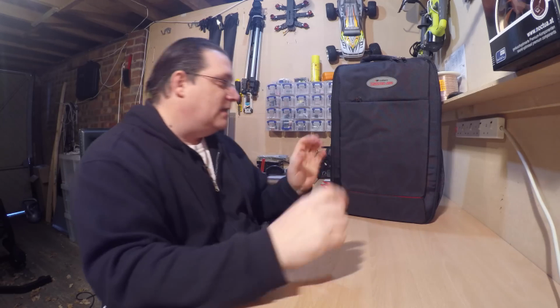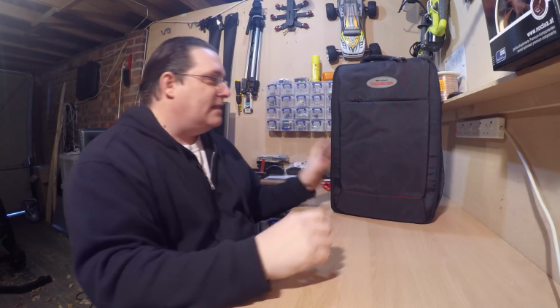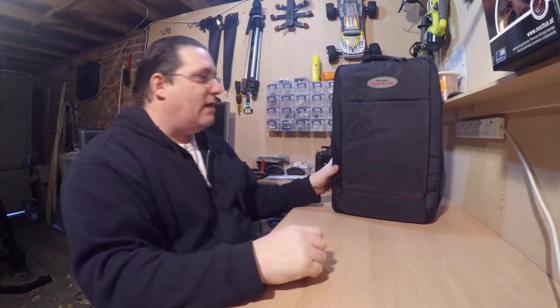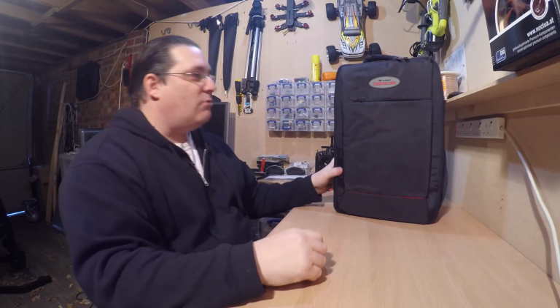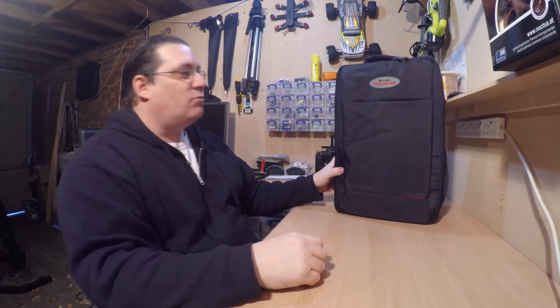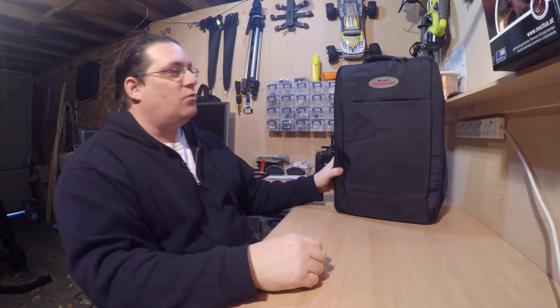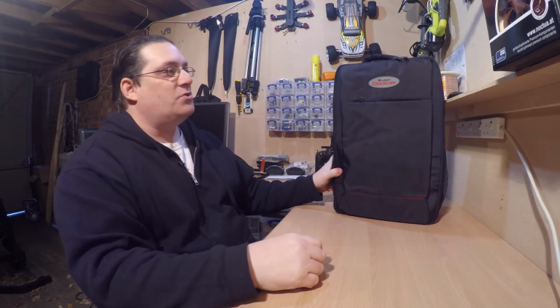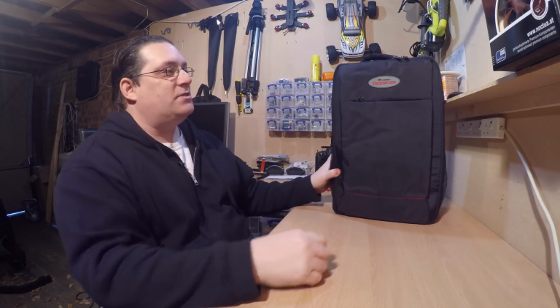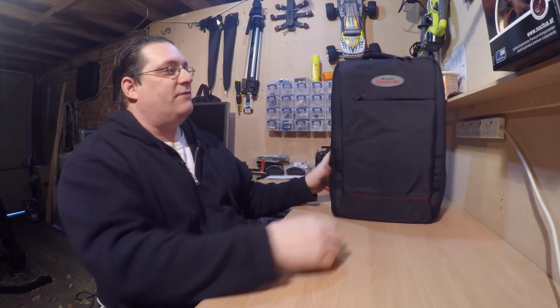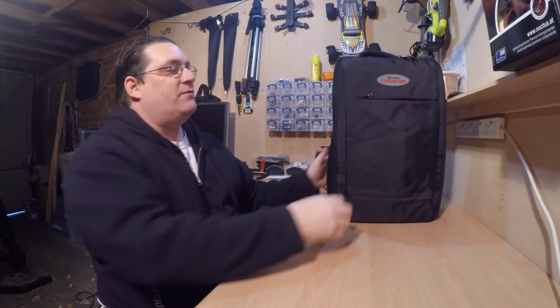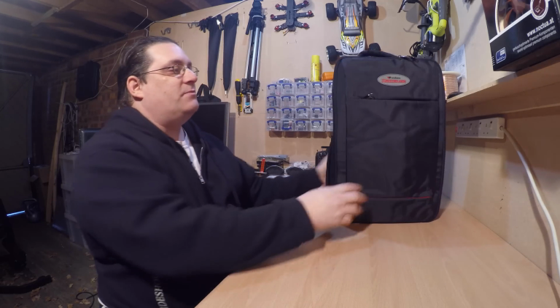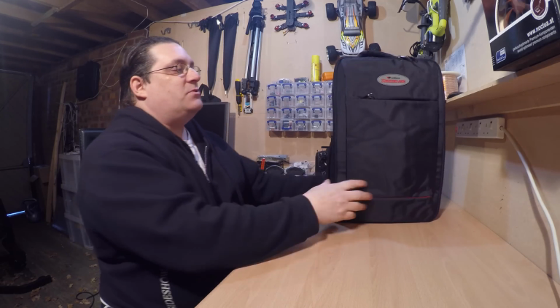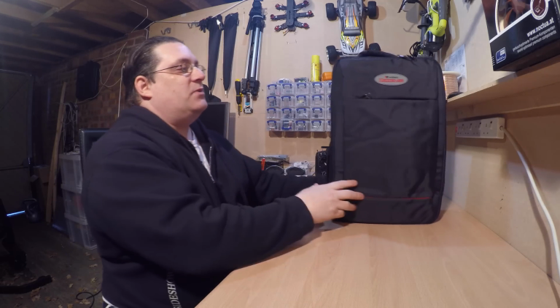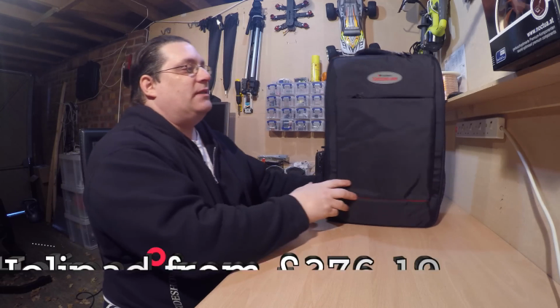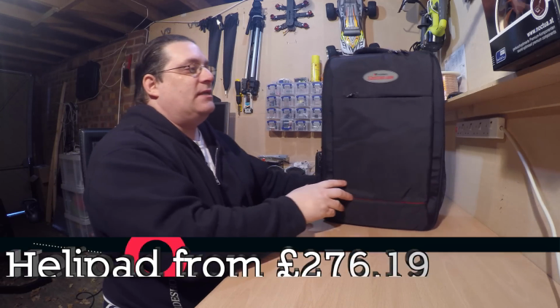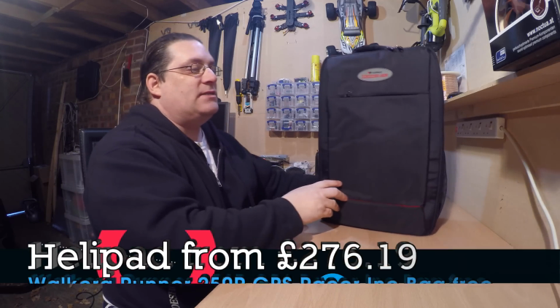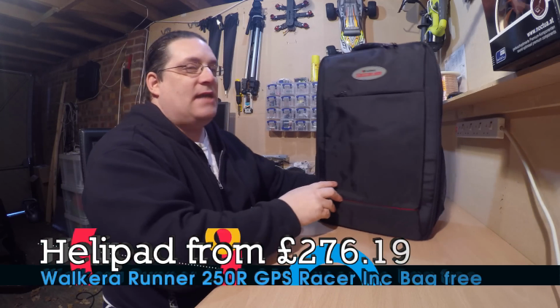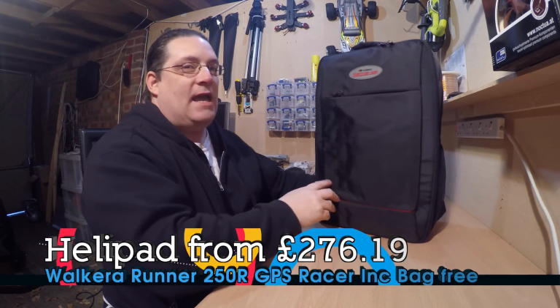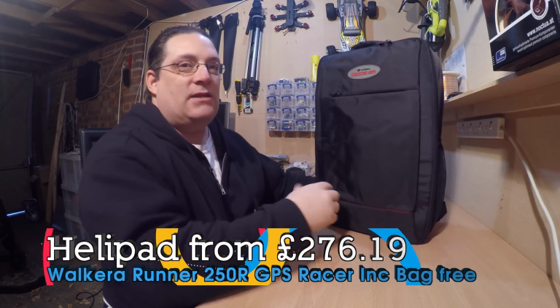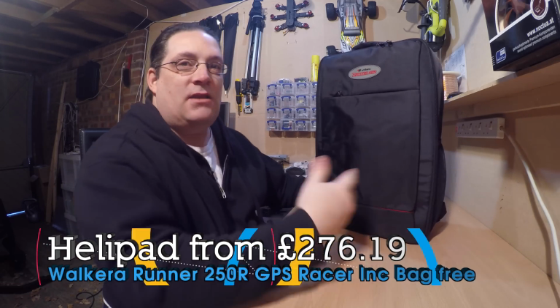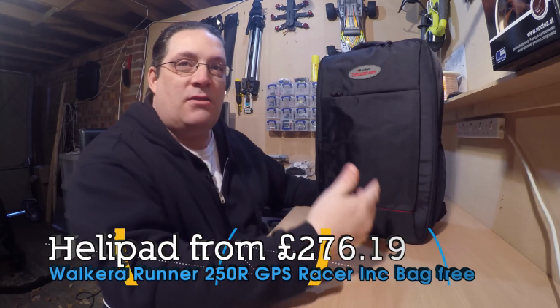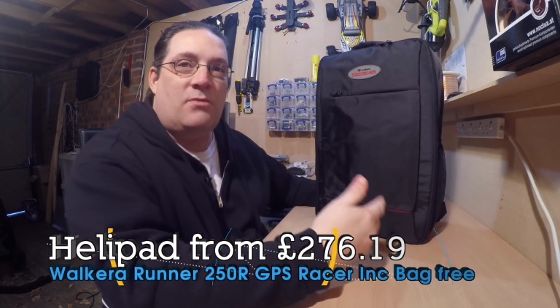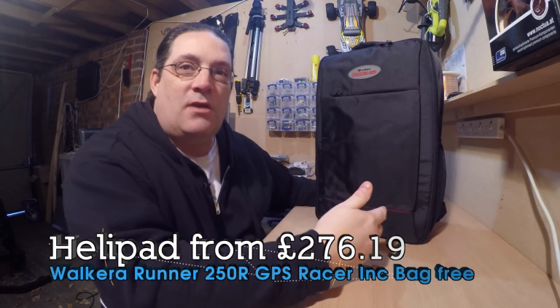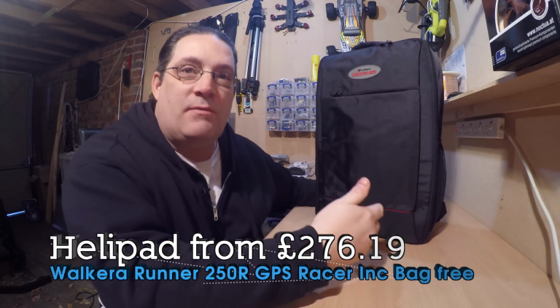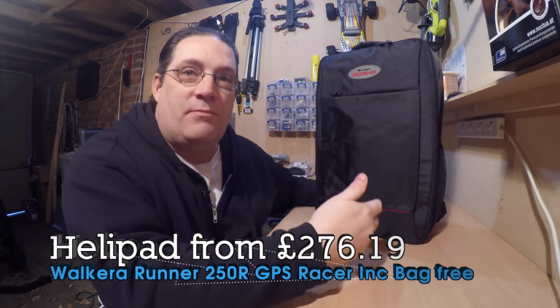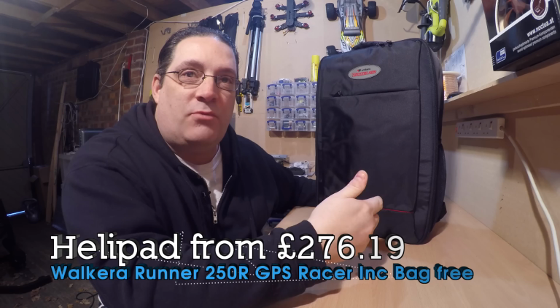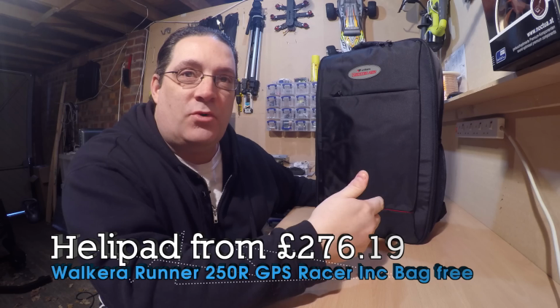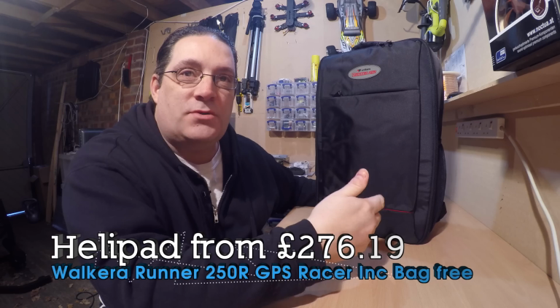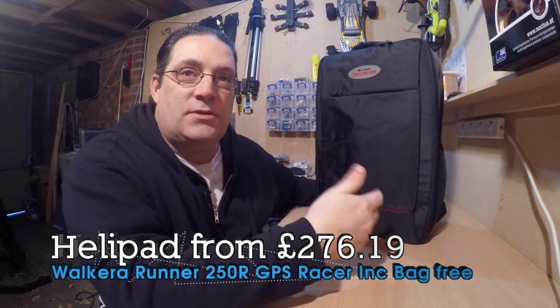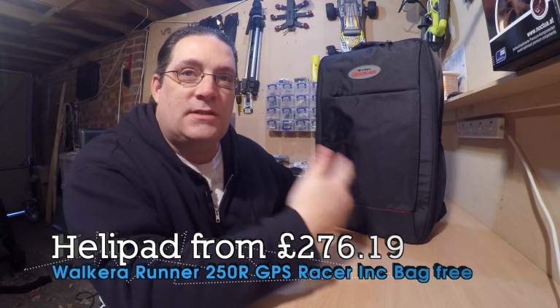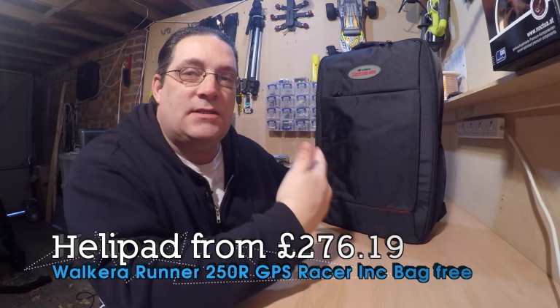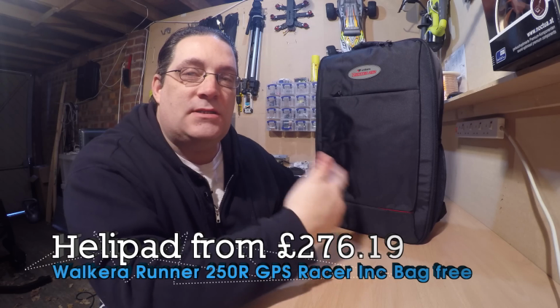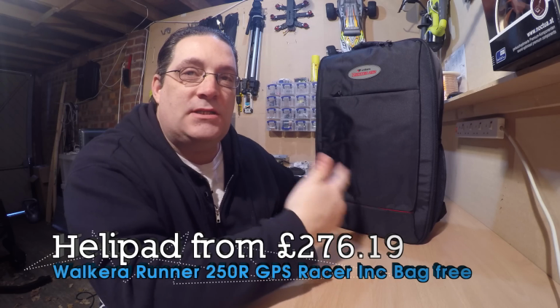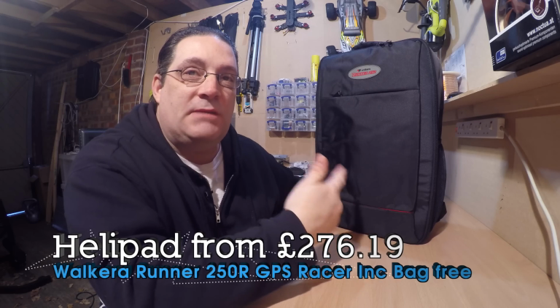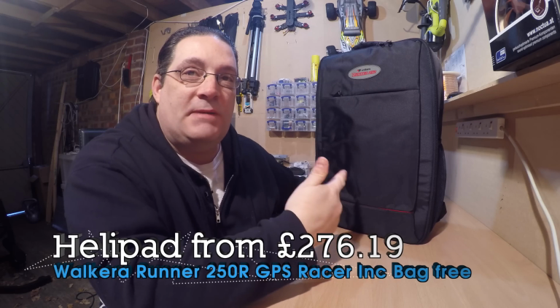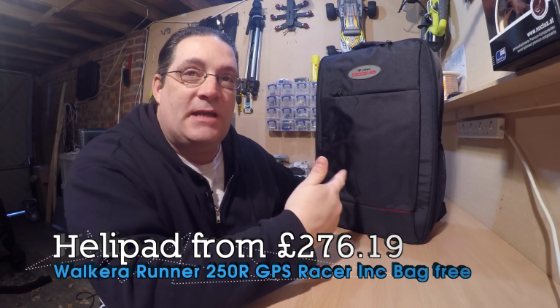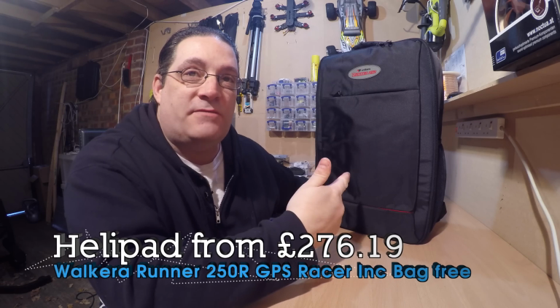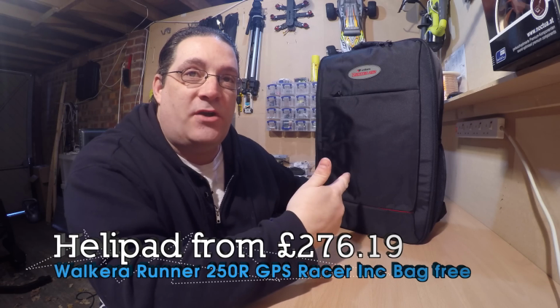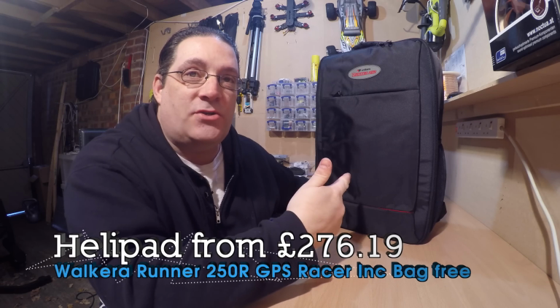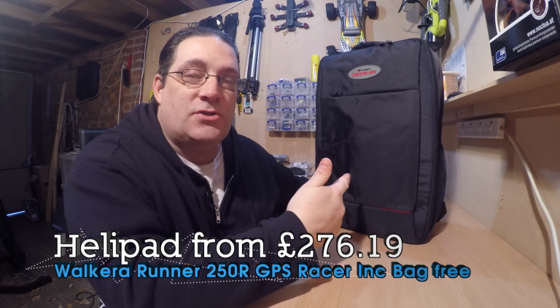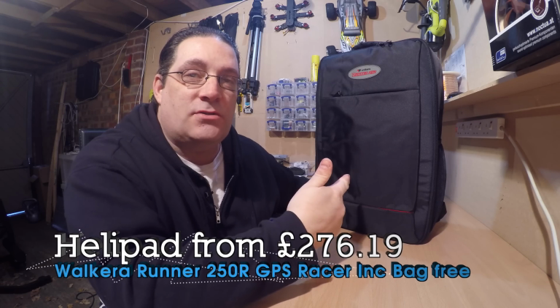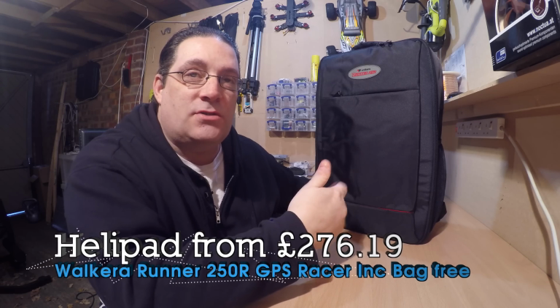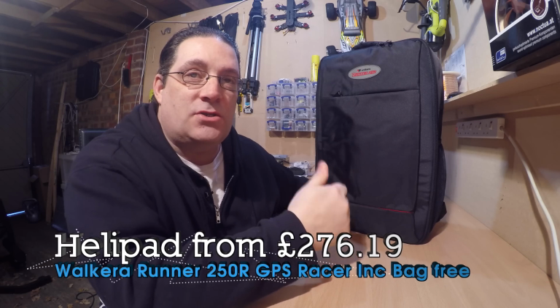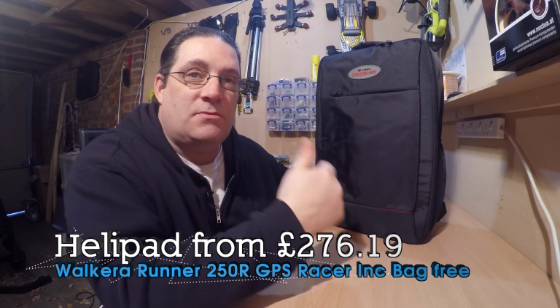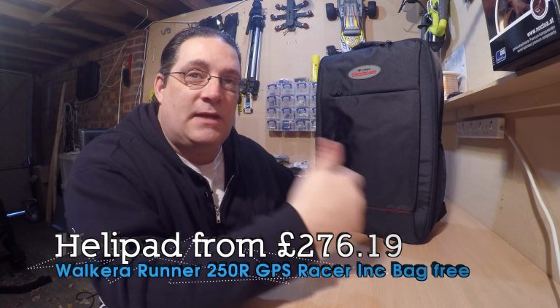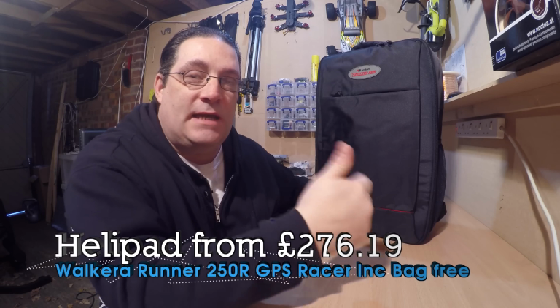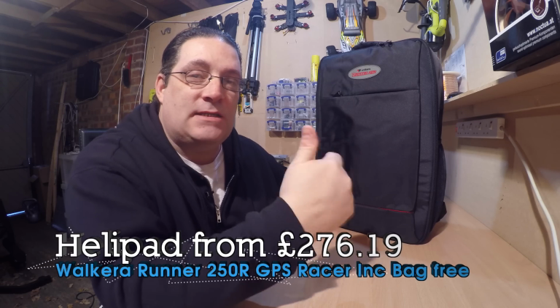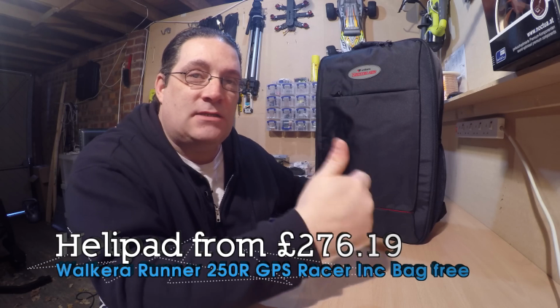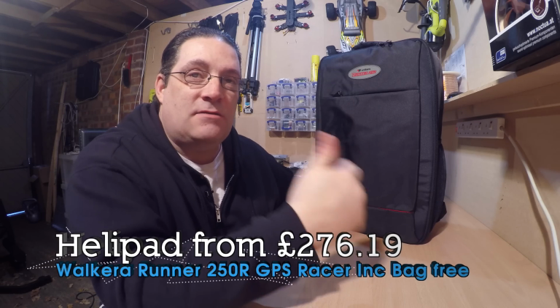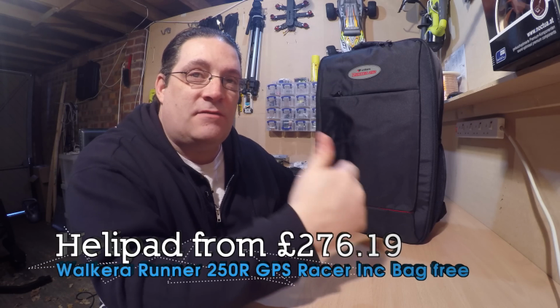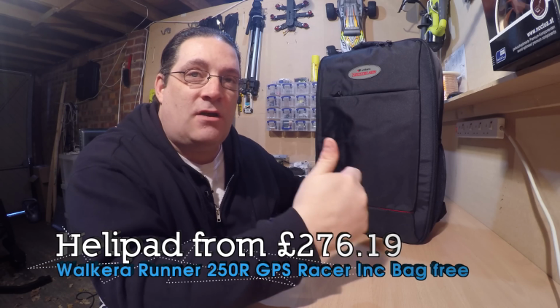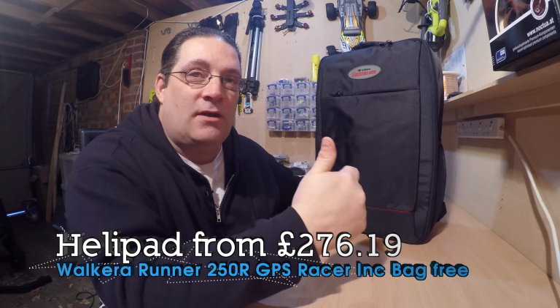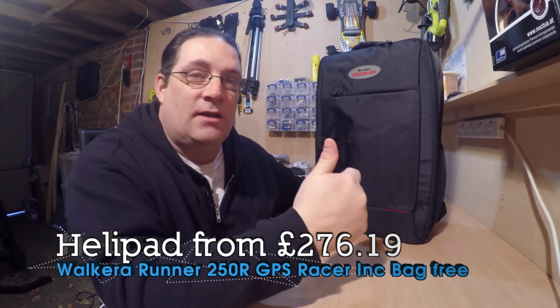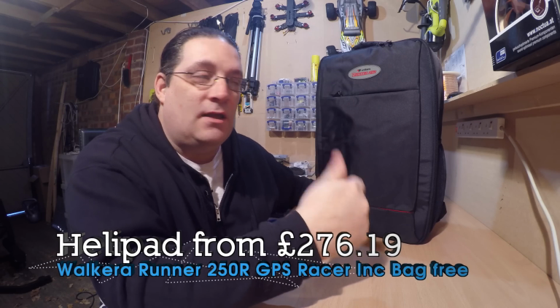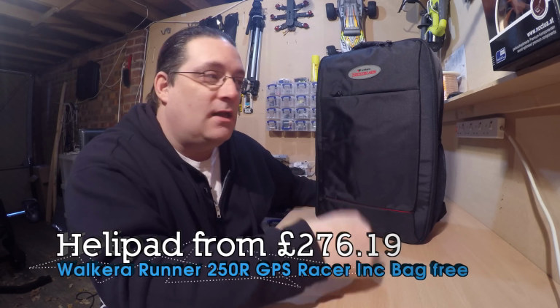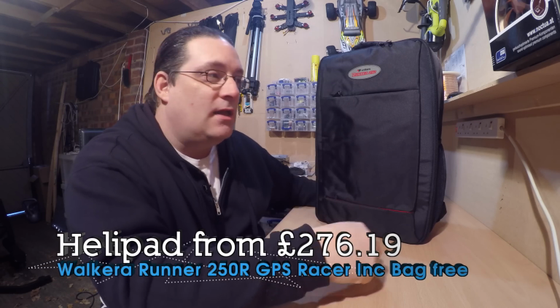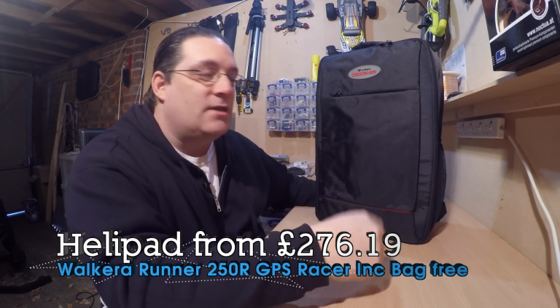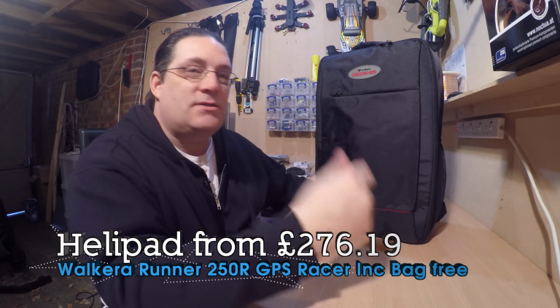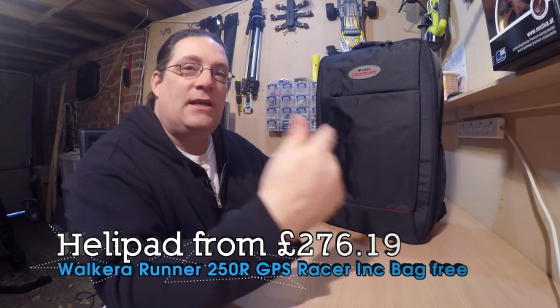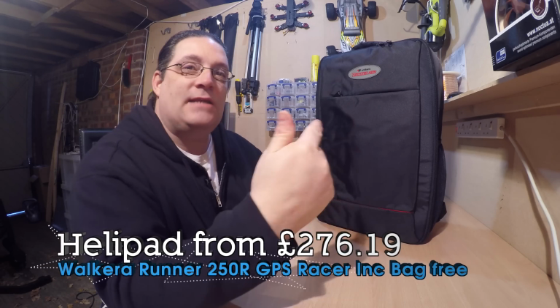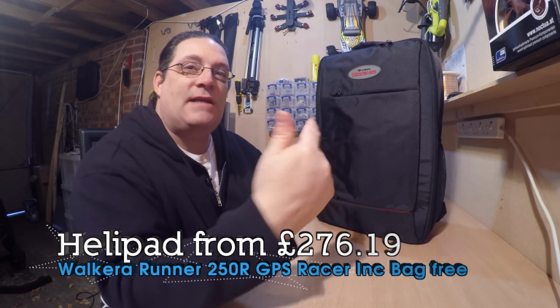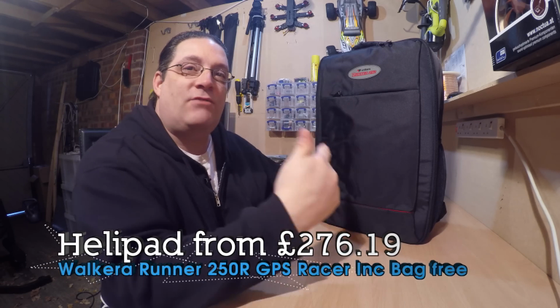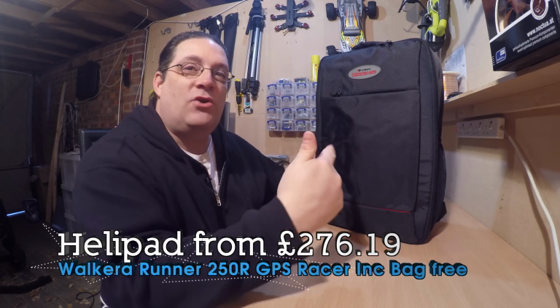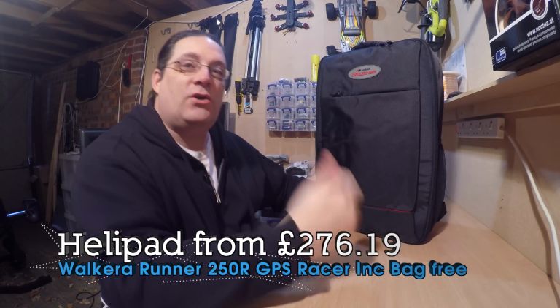Now, what's different between this and another one I've brought? This is a GPS version, so it should be easy to fly. So, let's have a look.